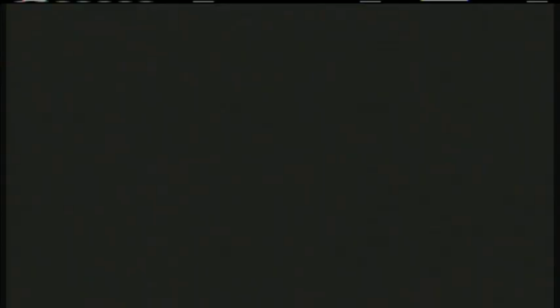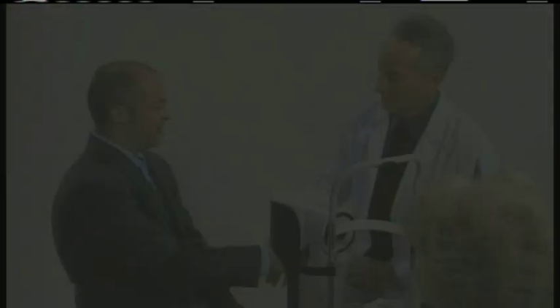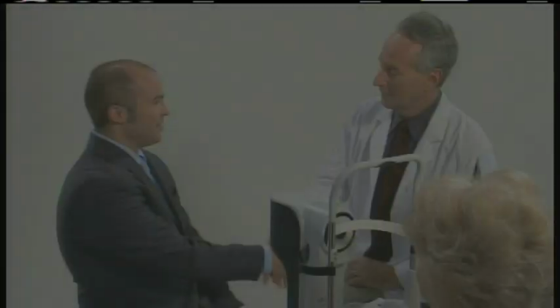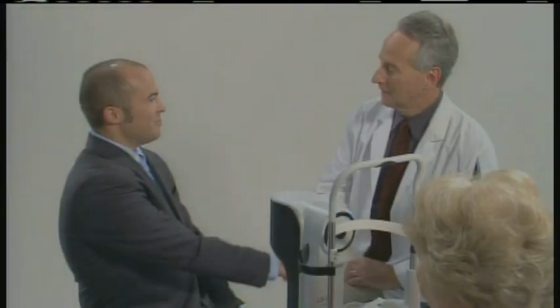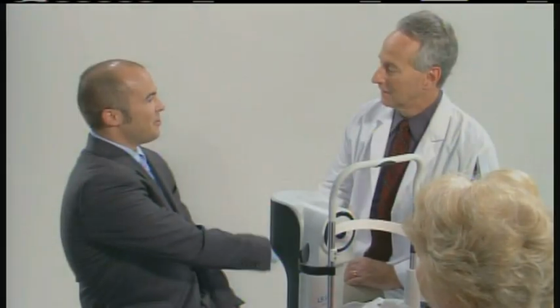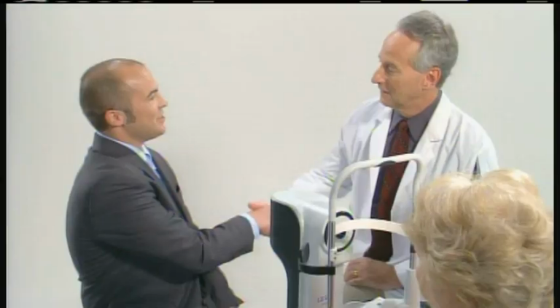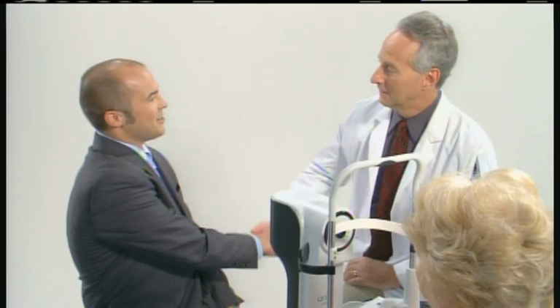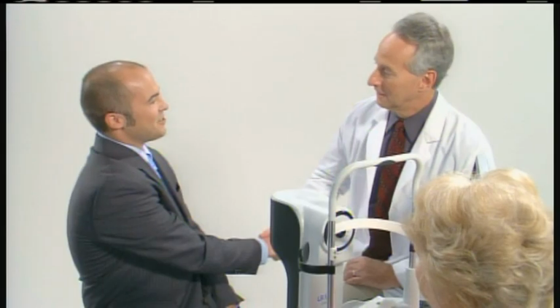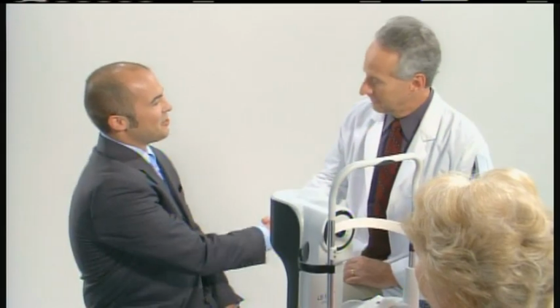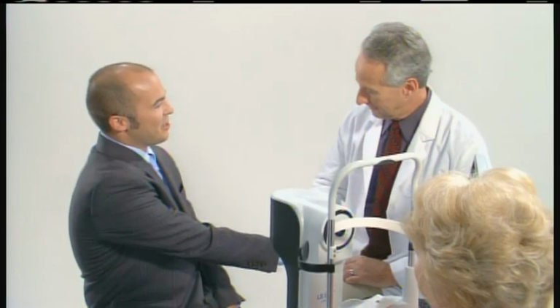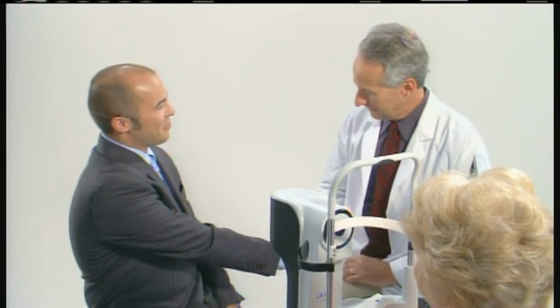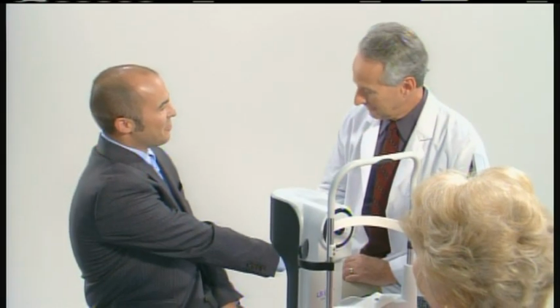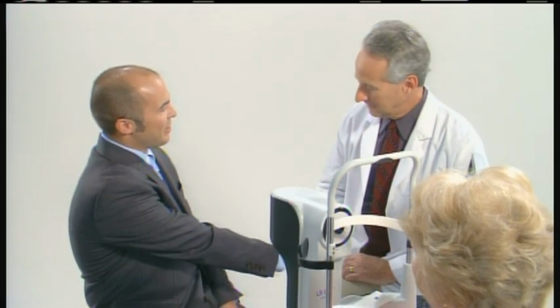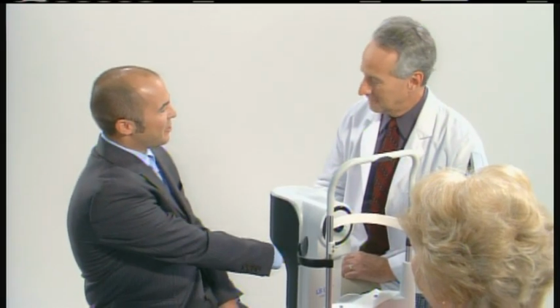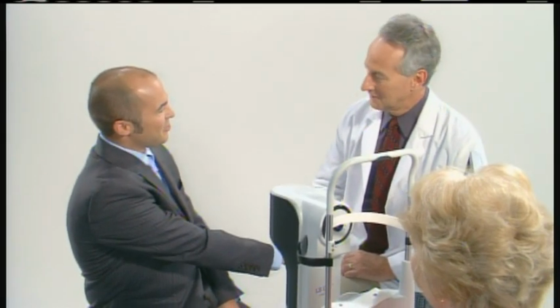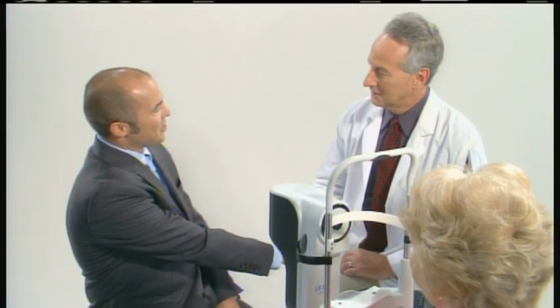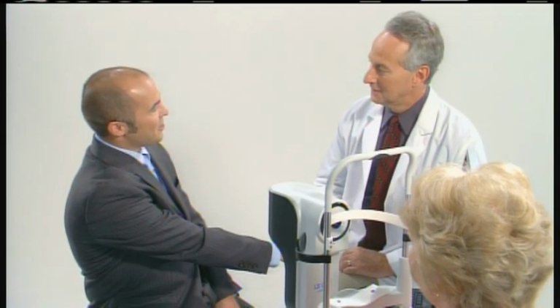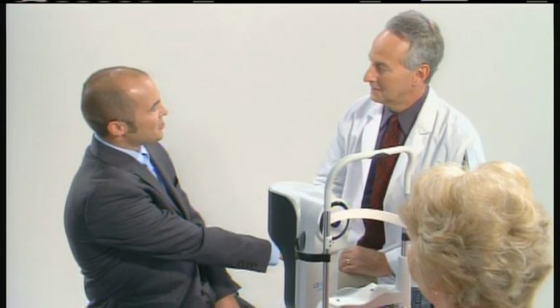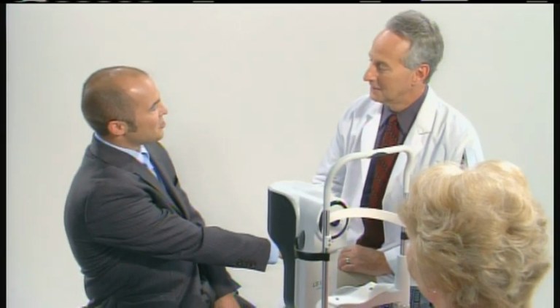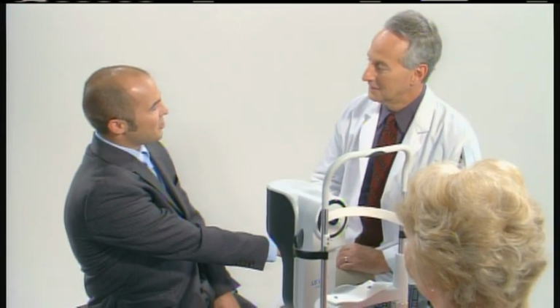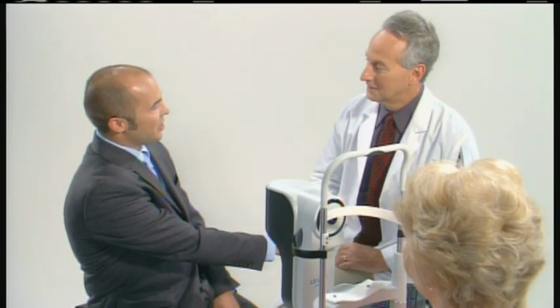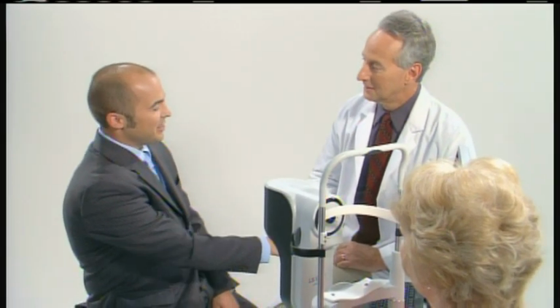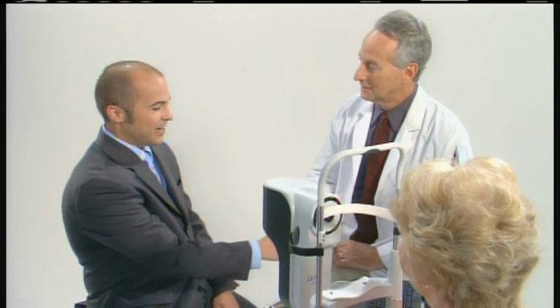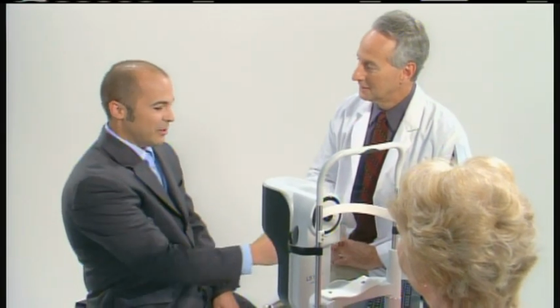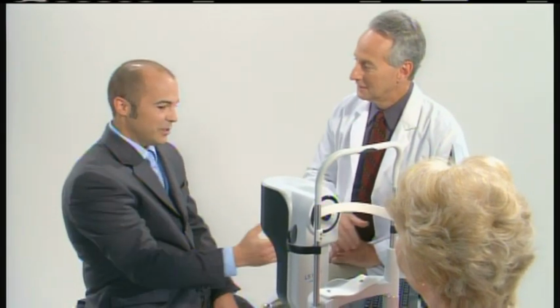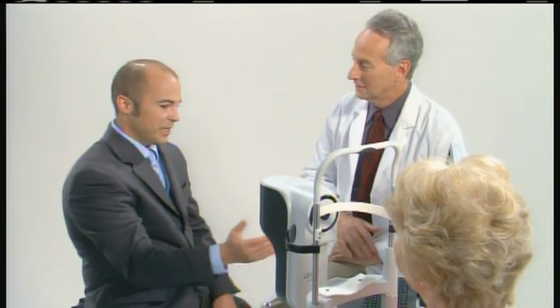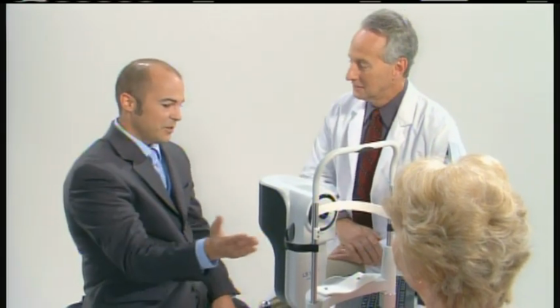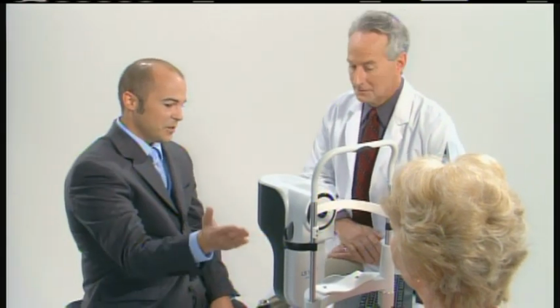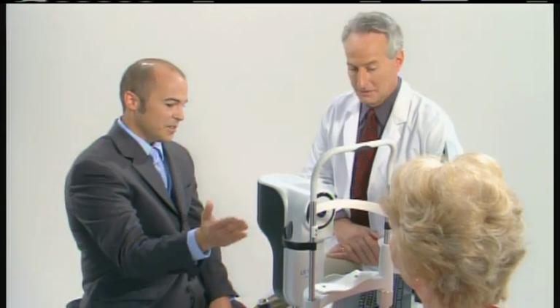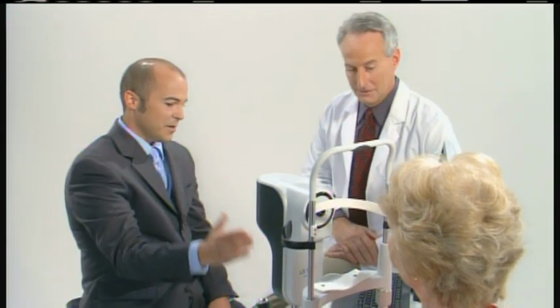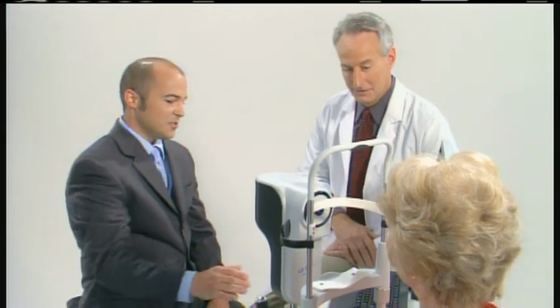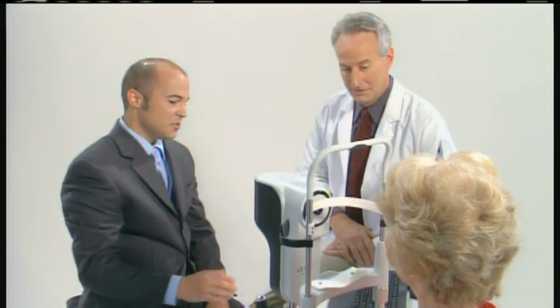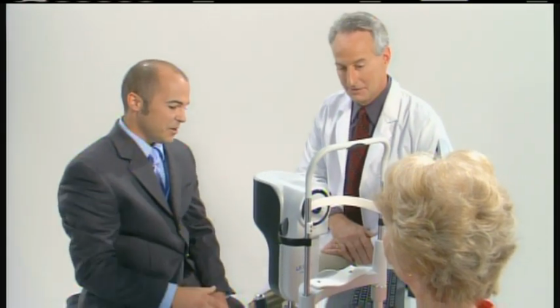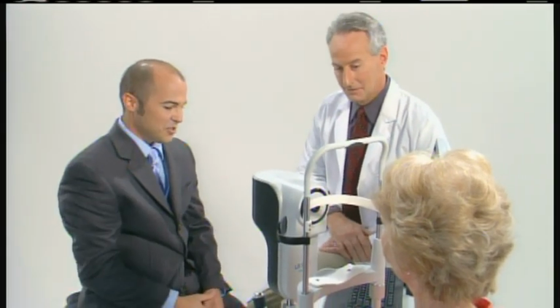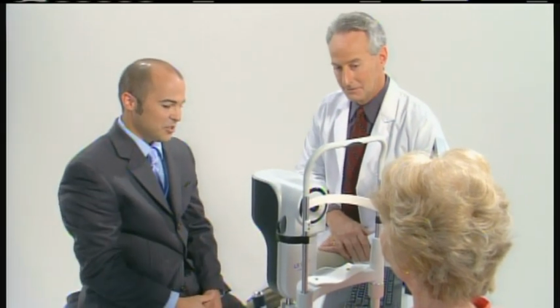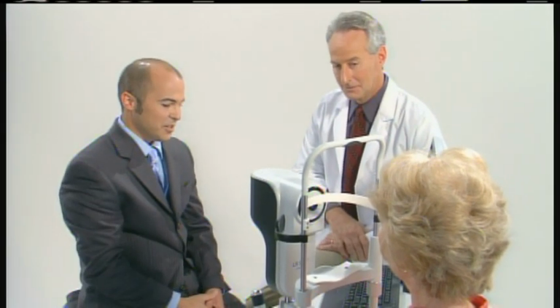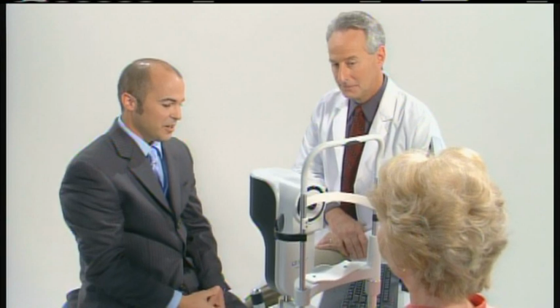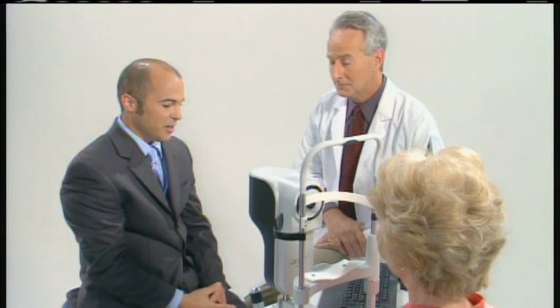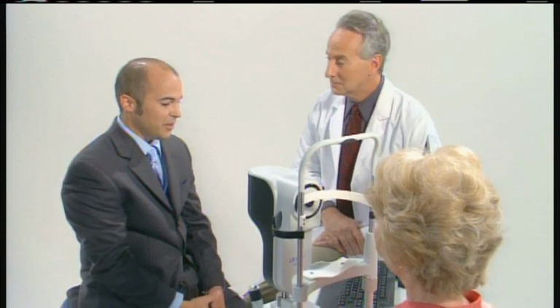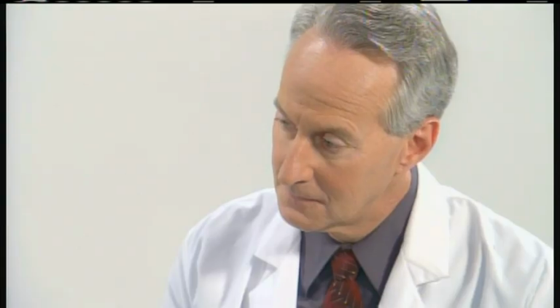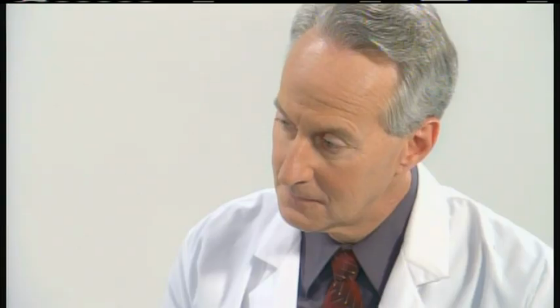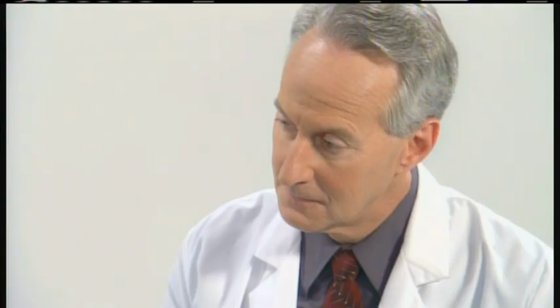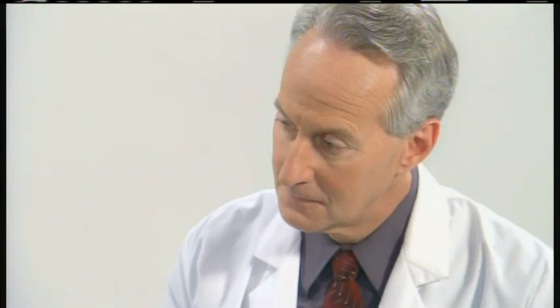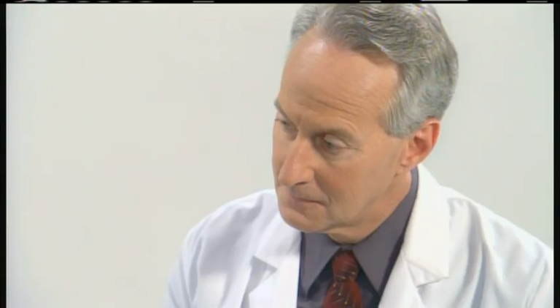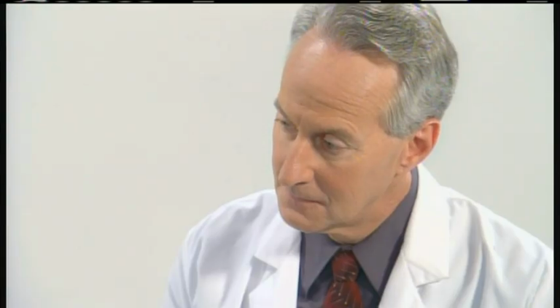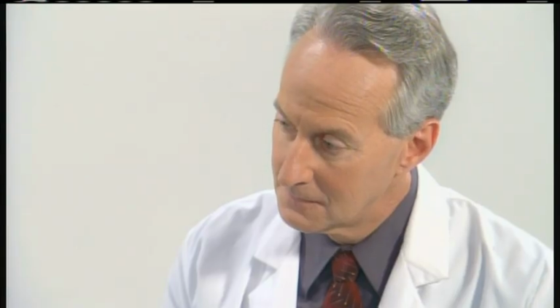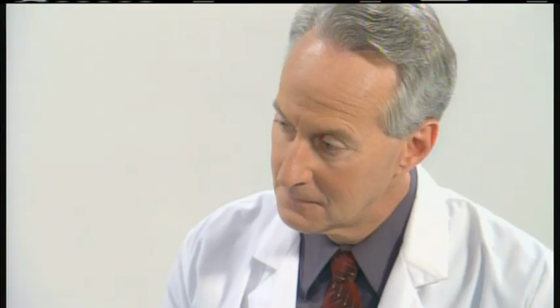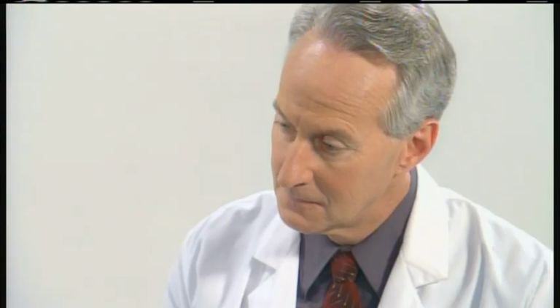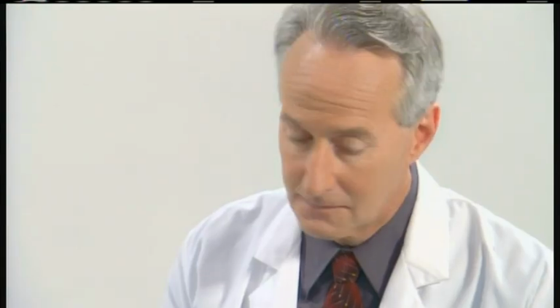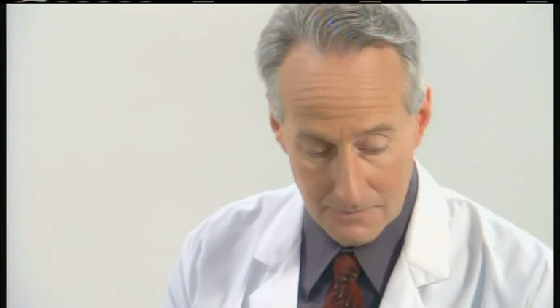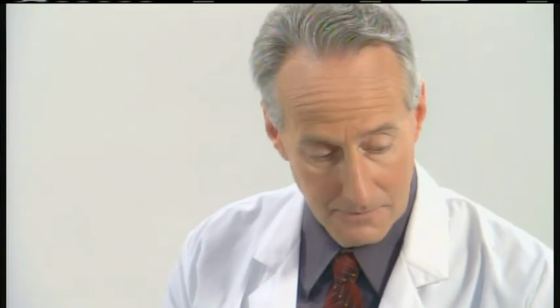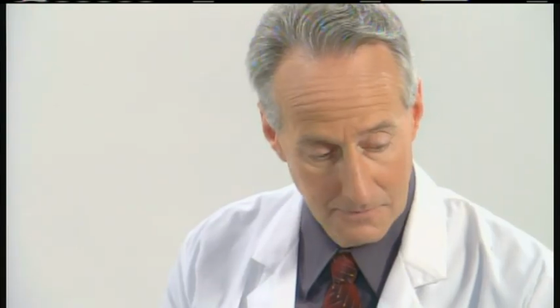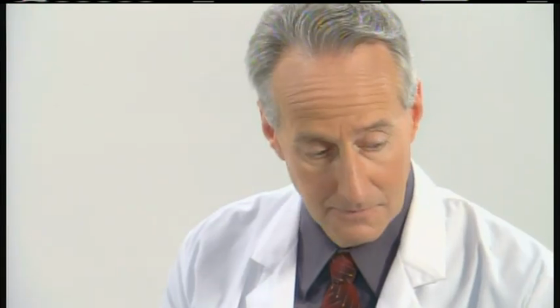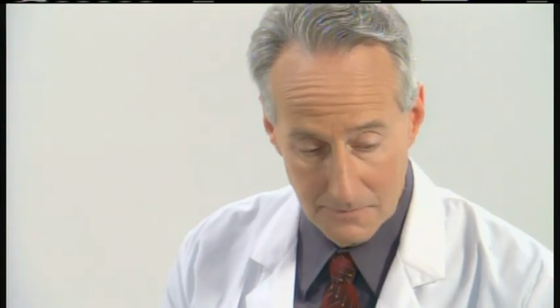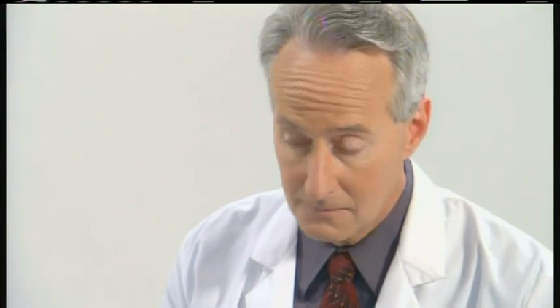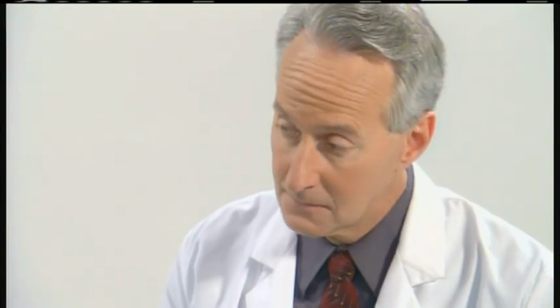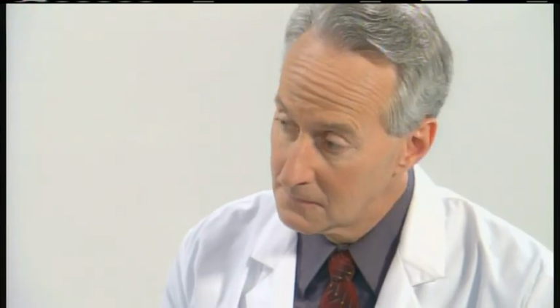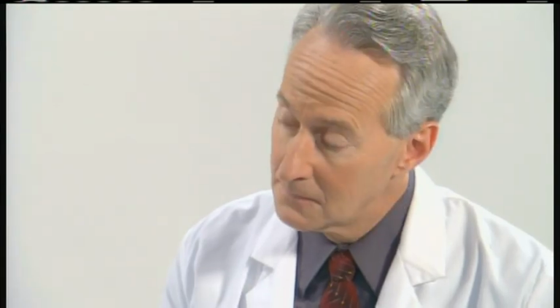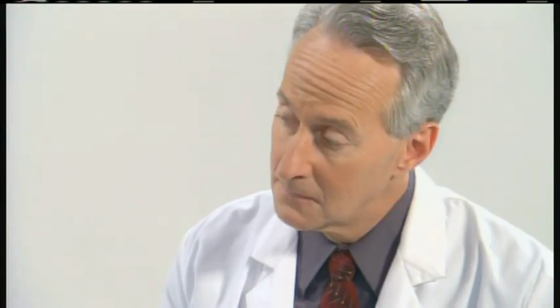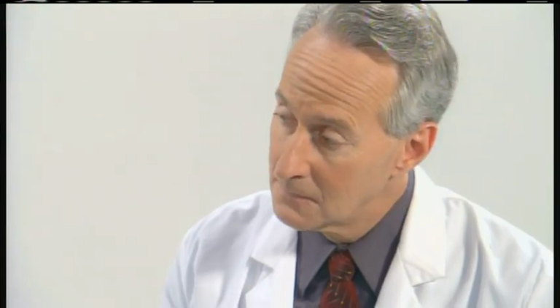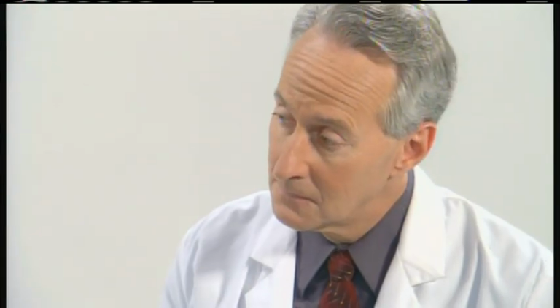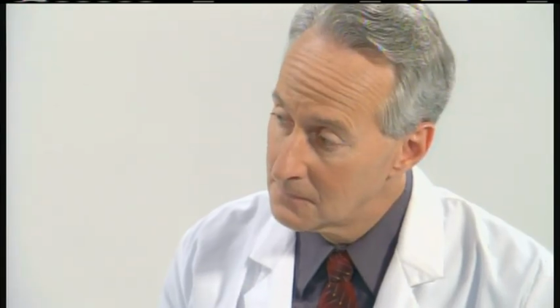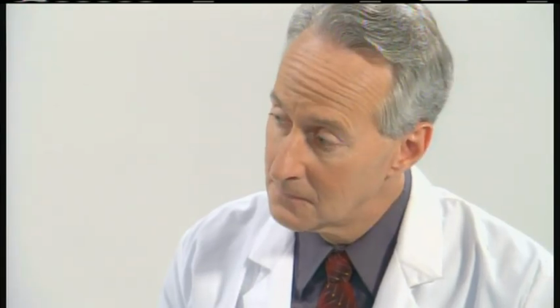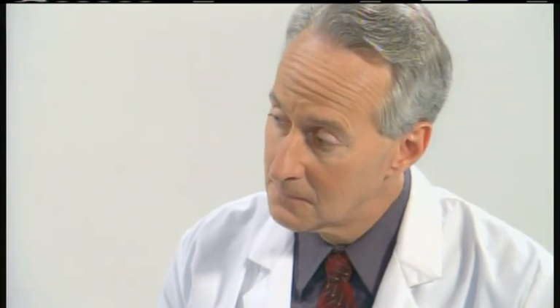Good morning, Dr. Kramer. I'm Aaron with Hogstrike, and I want to give you a demonstration on the new Lensstar LS900 optical biometer.